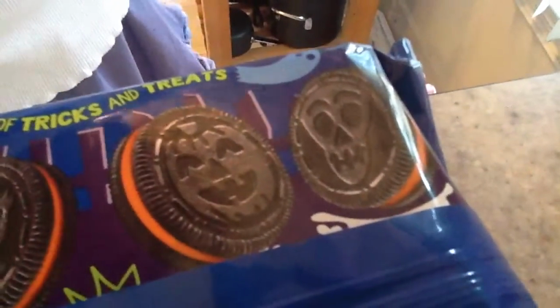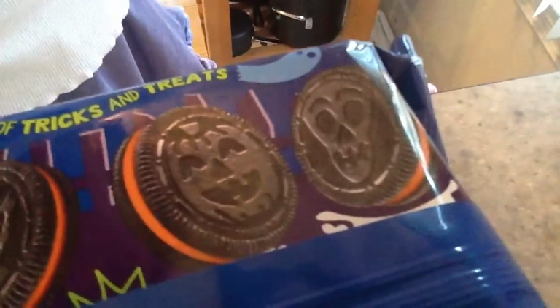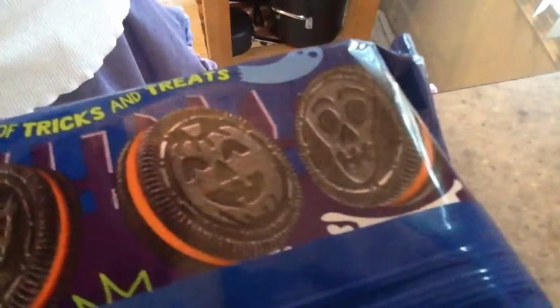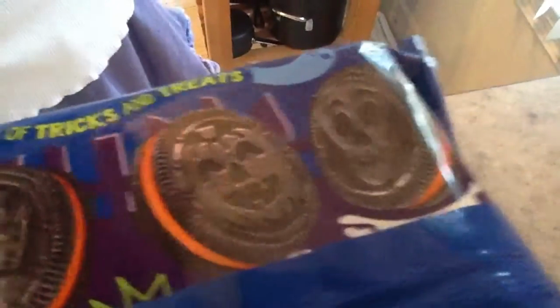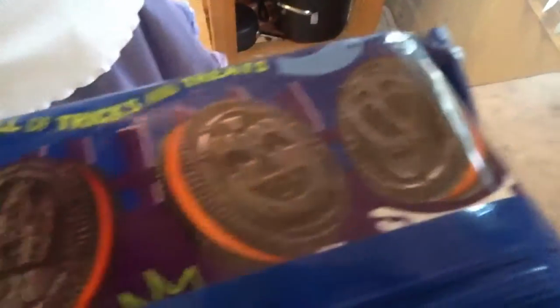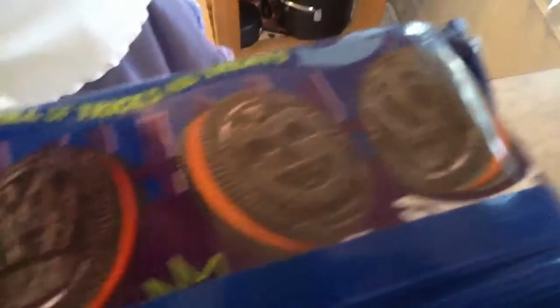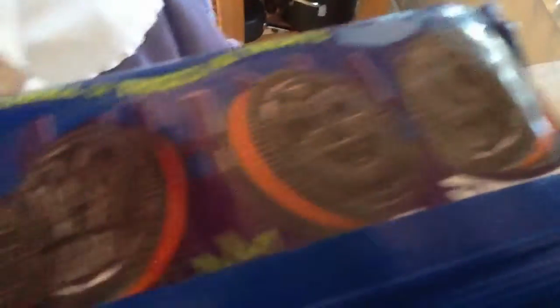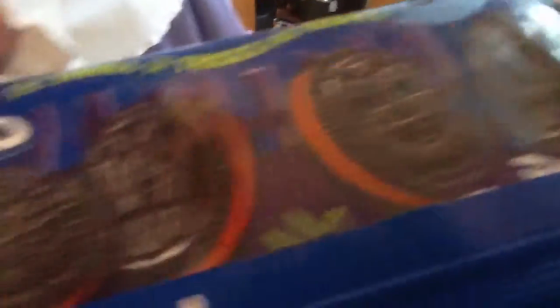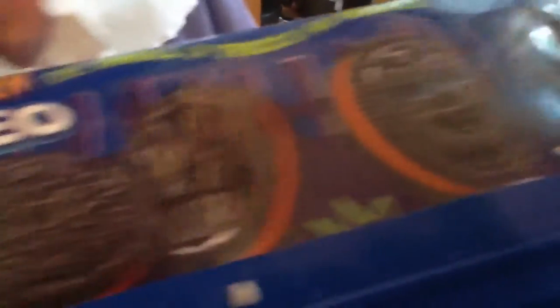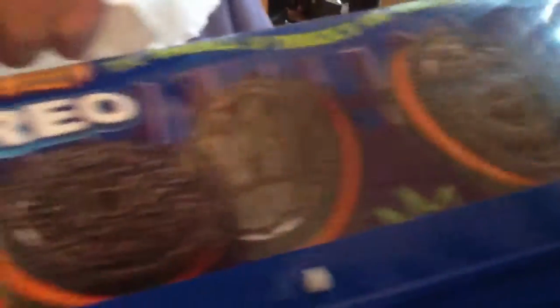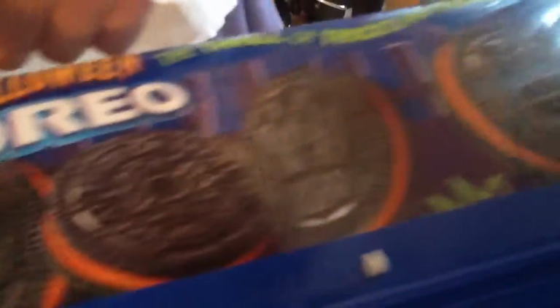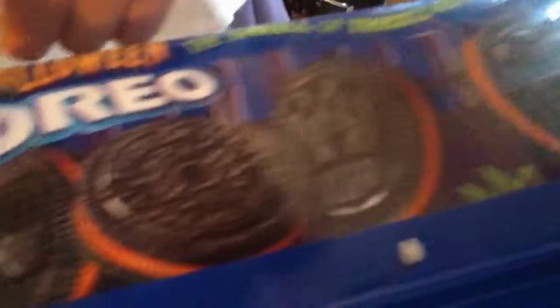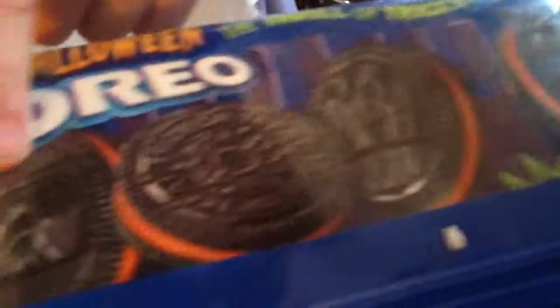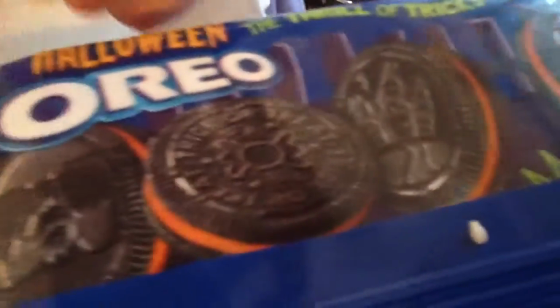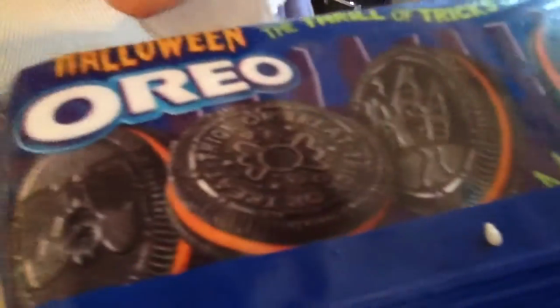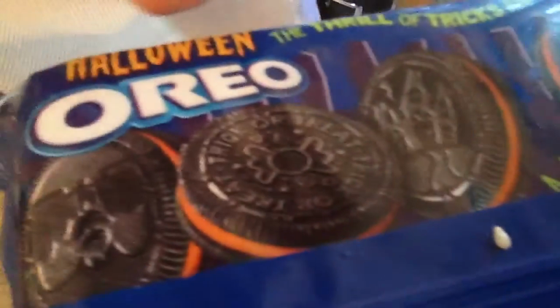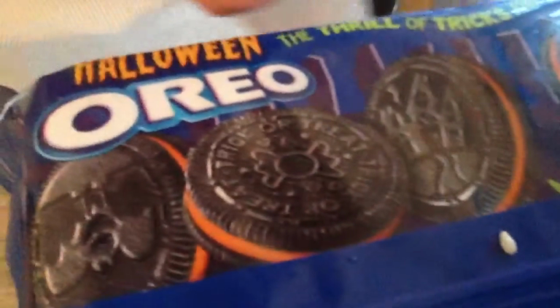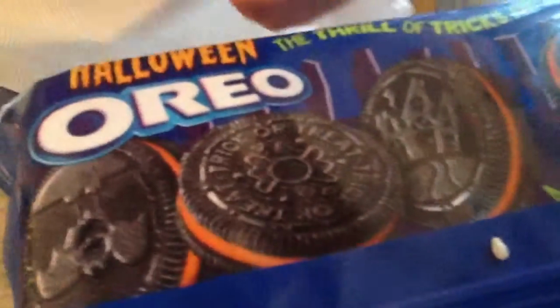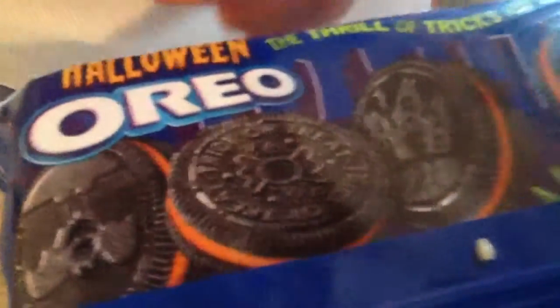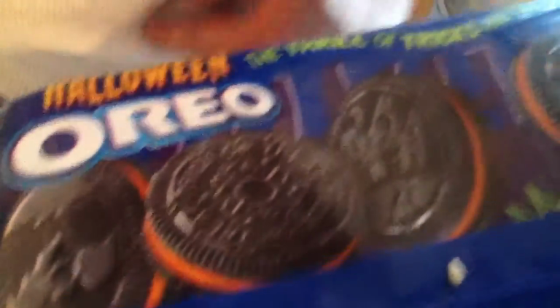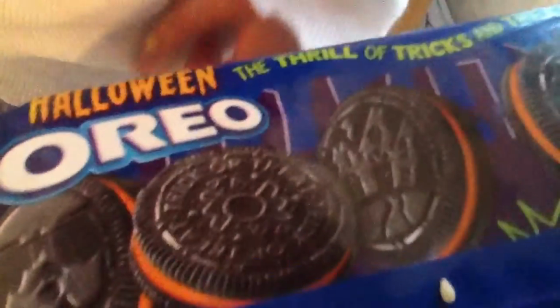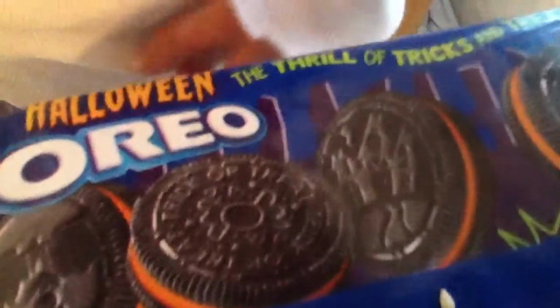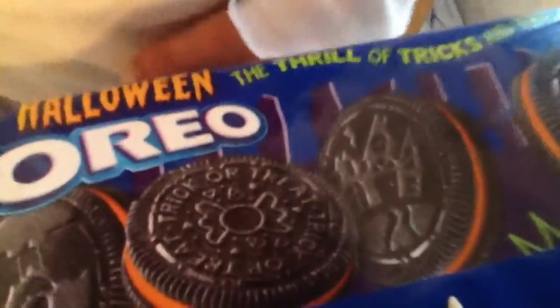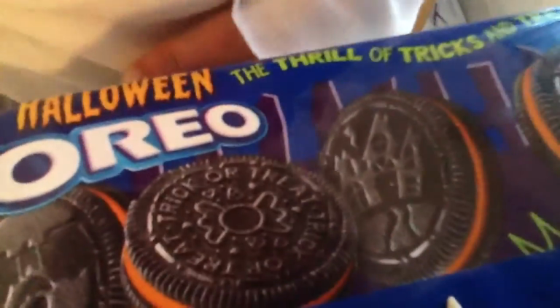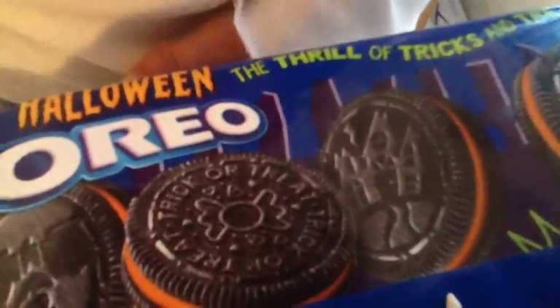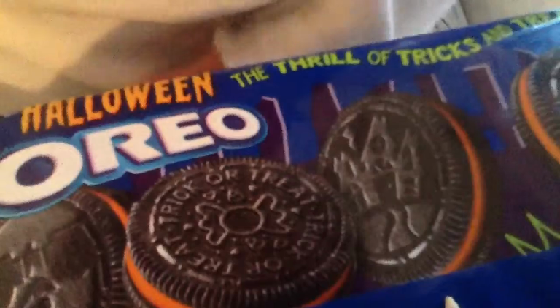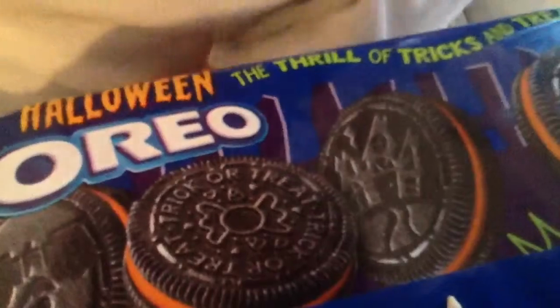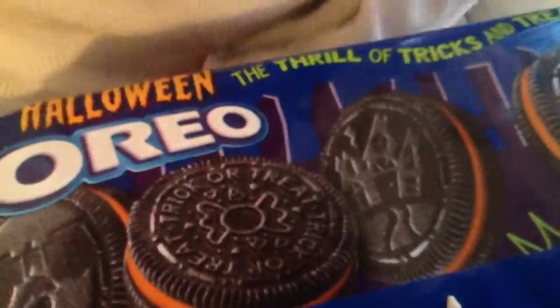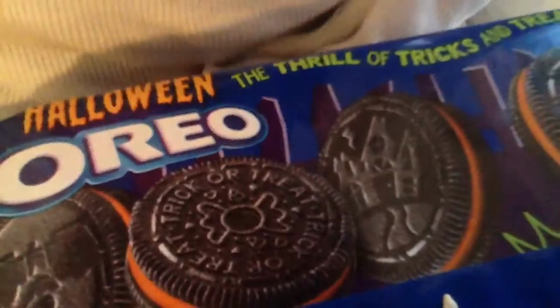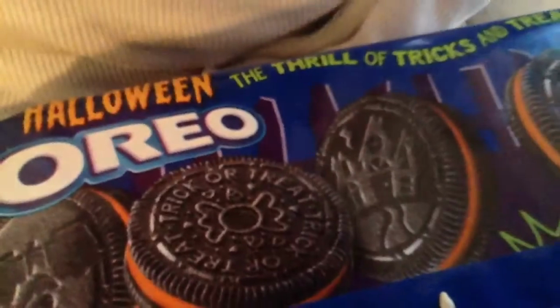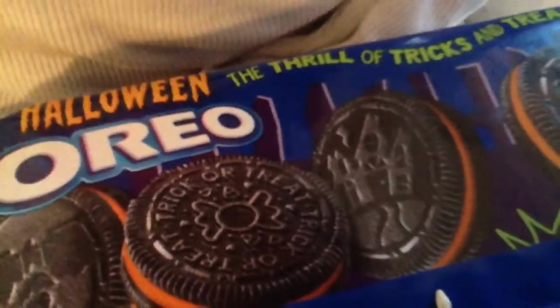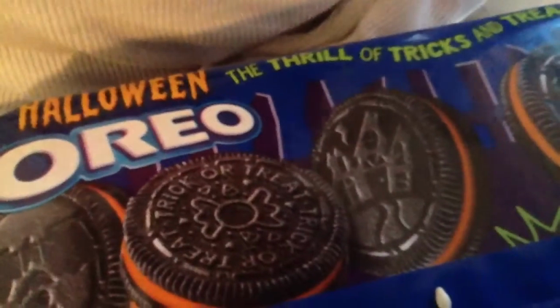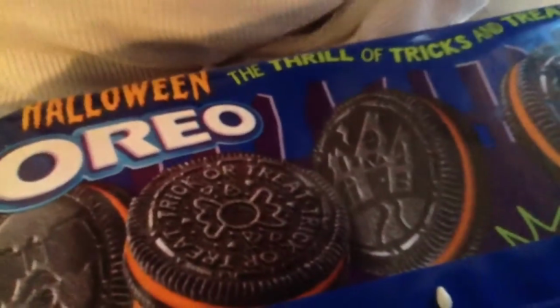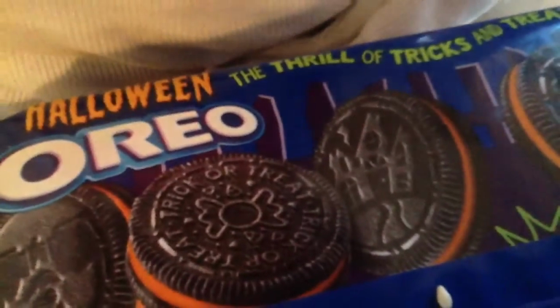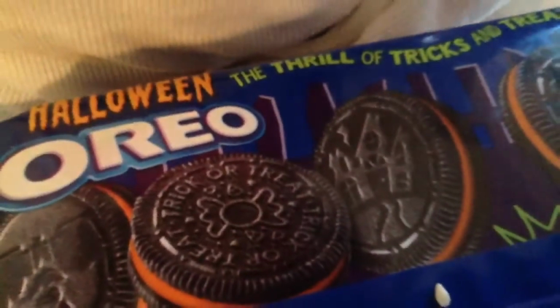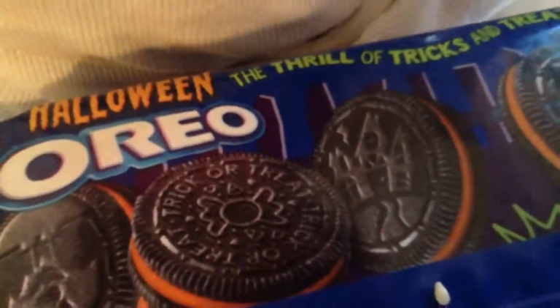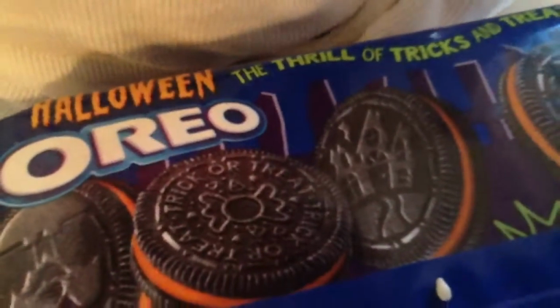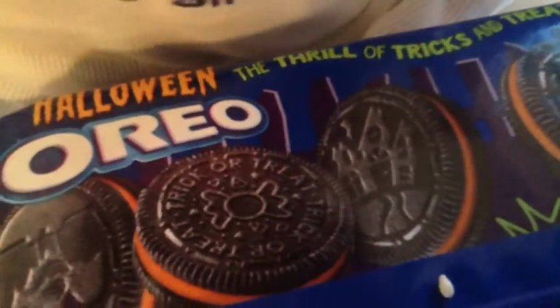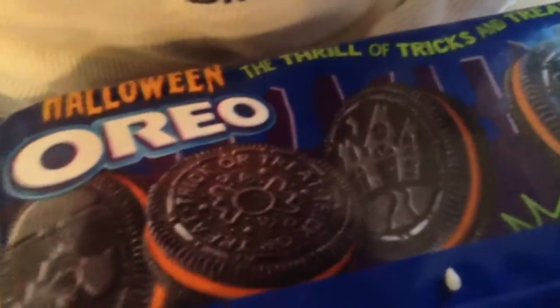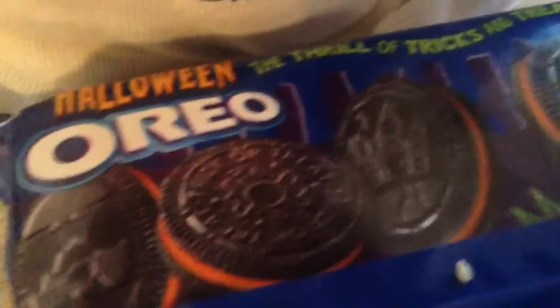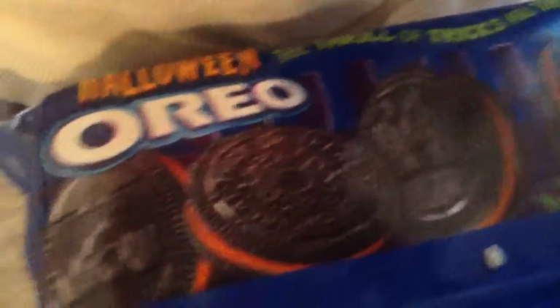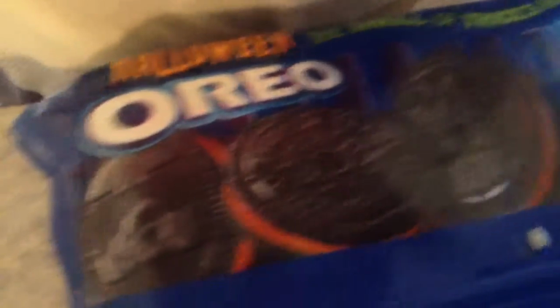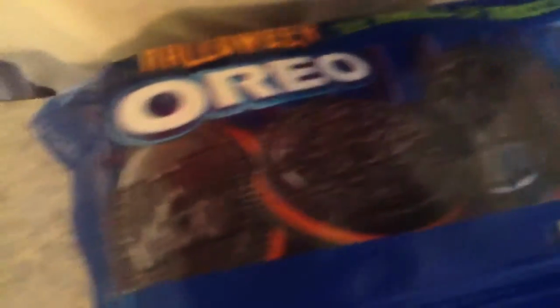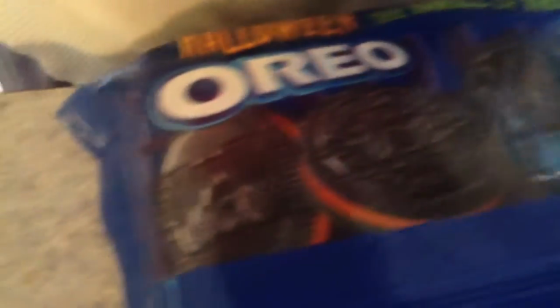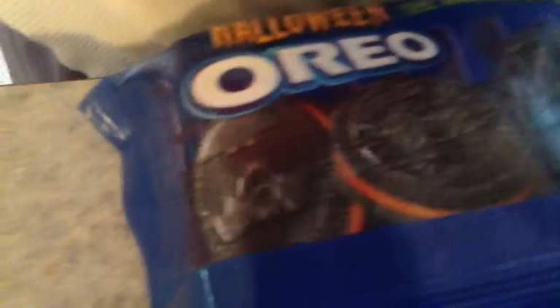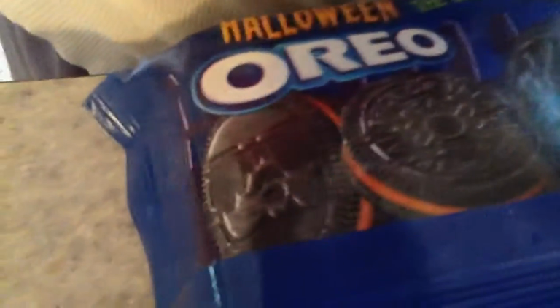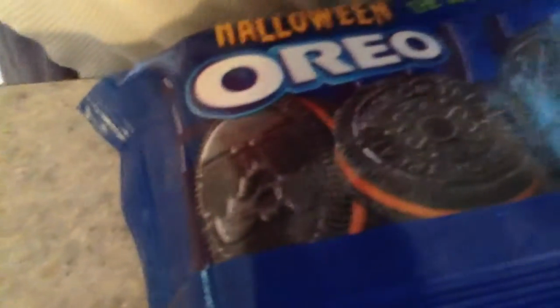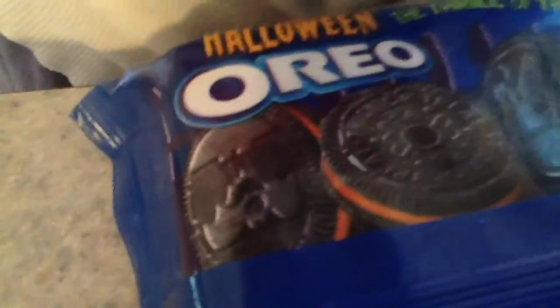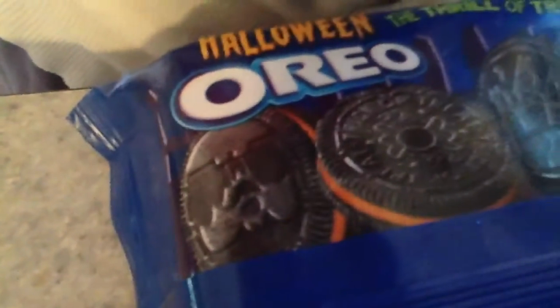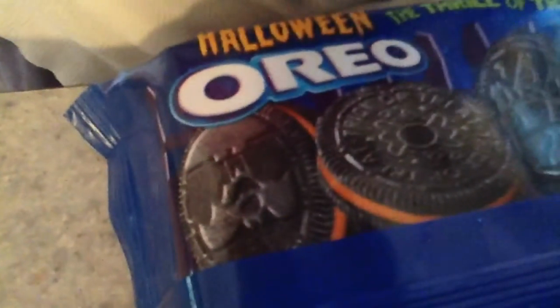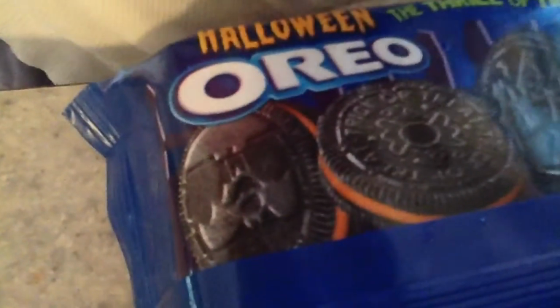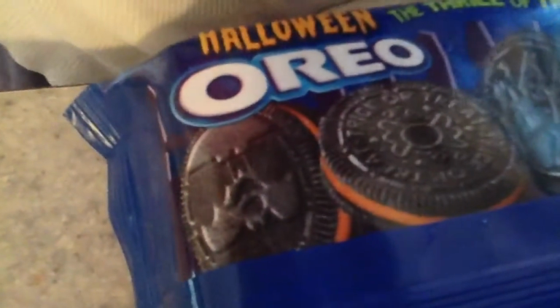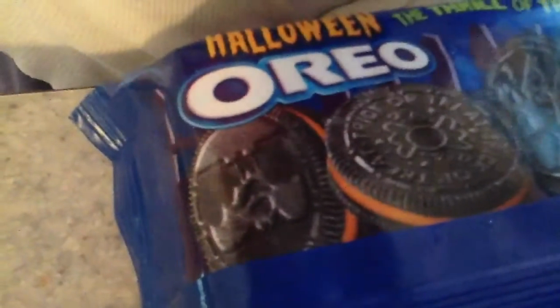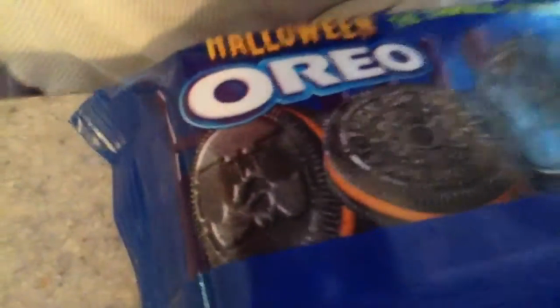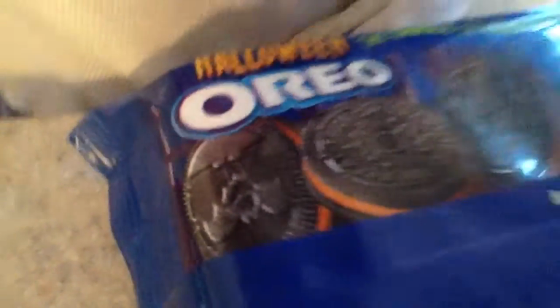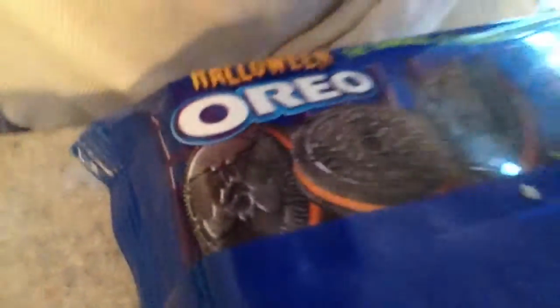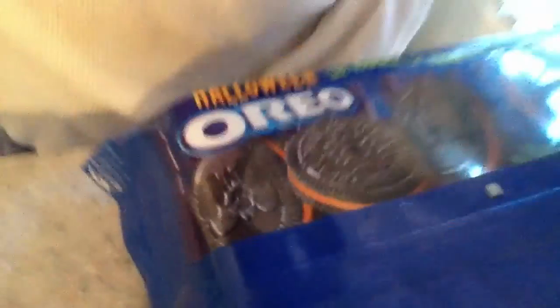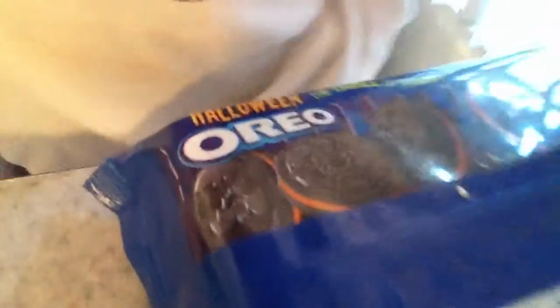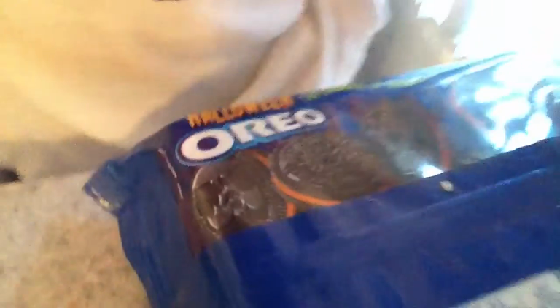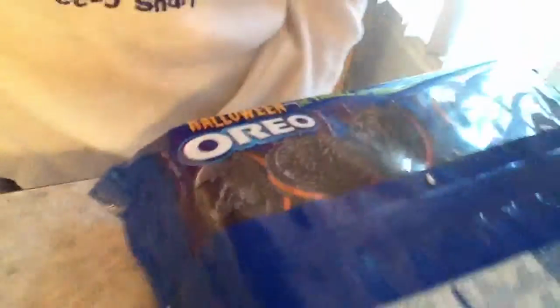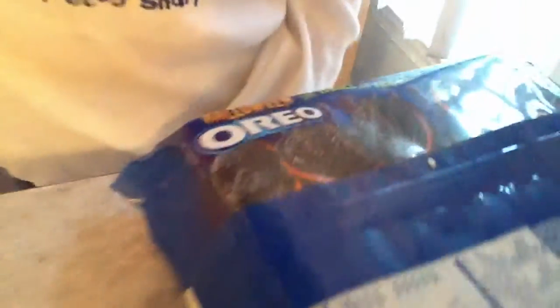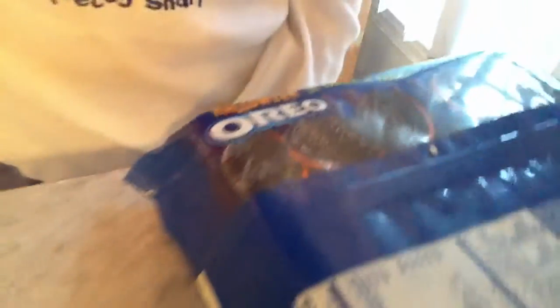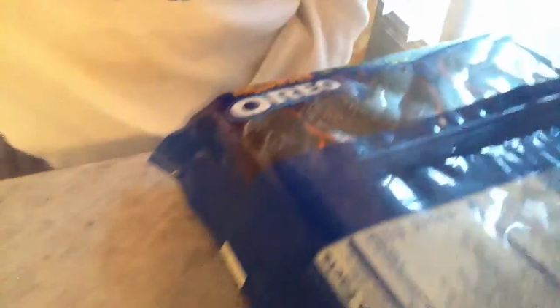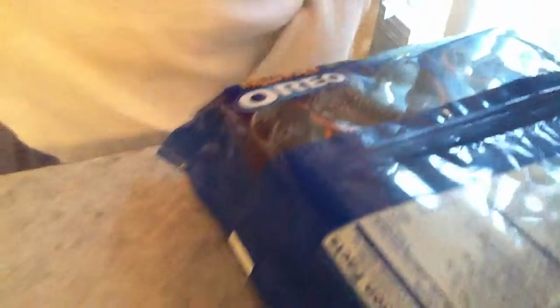And a pumpkin — that's really cute. What's the one in the middle? Trick or treat. And a bat. Those are awesome.